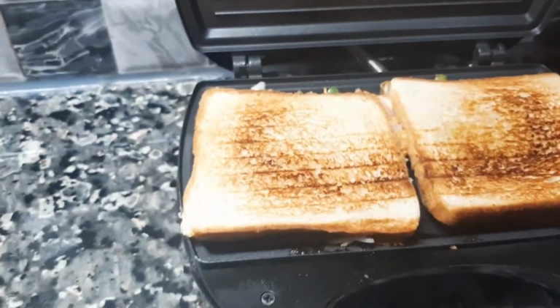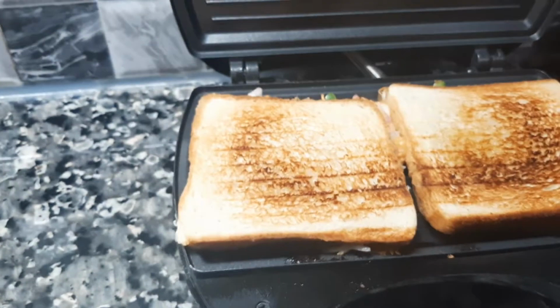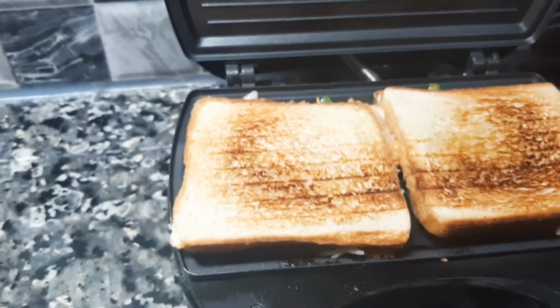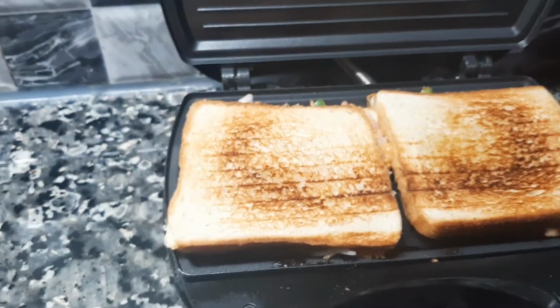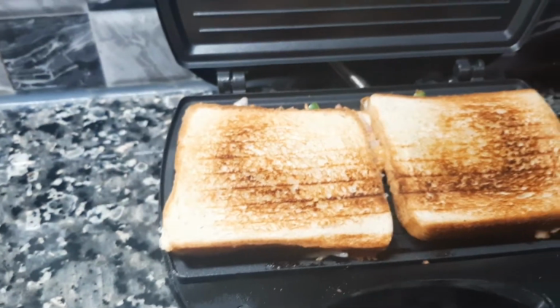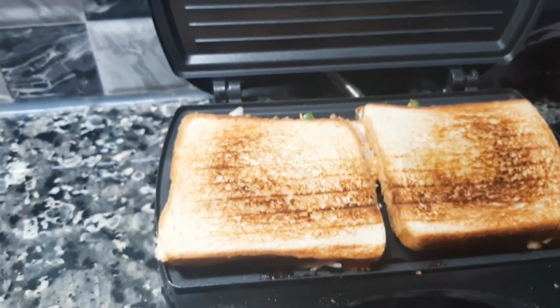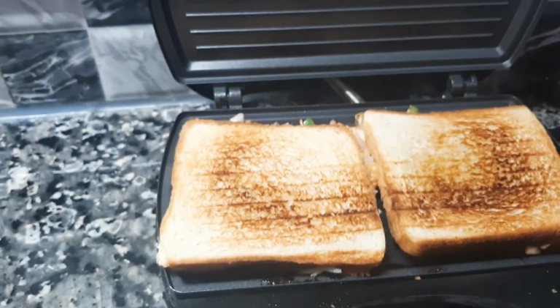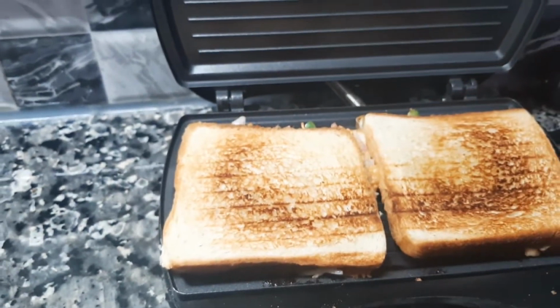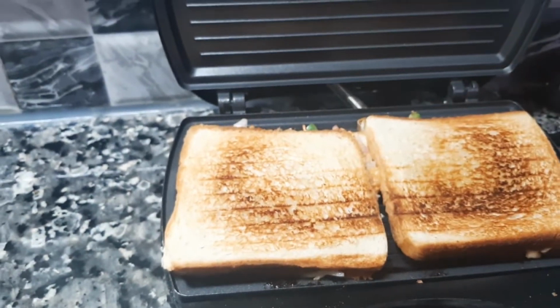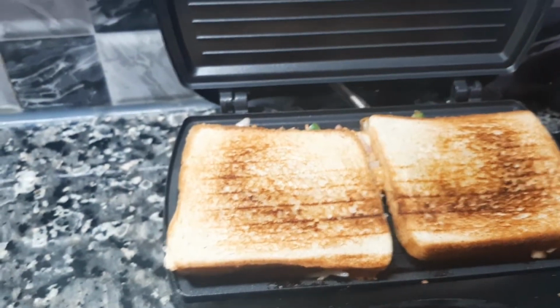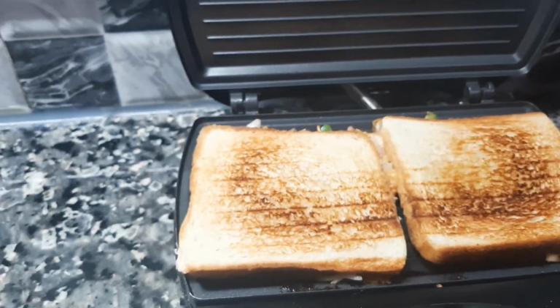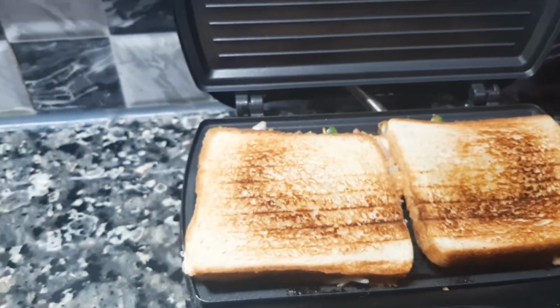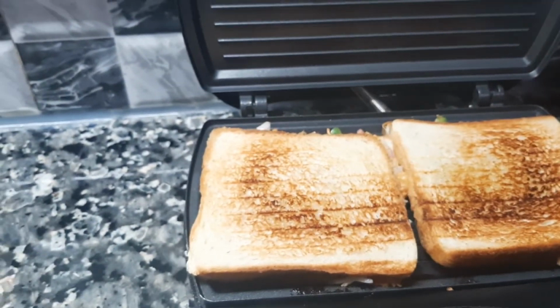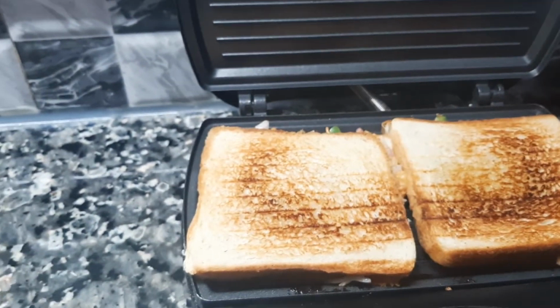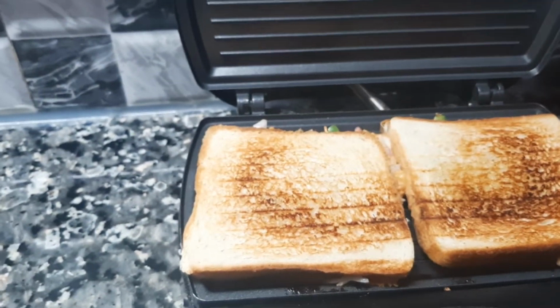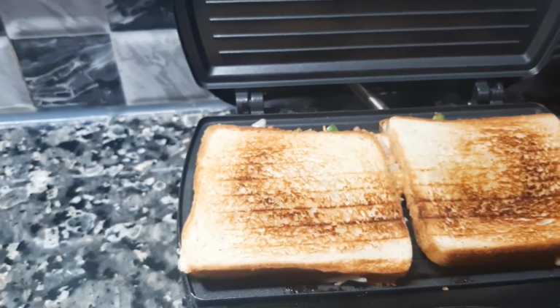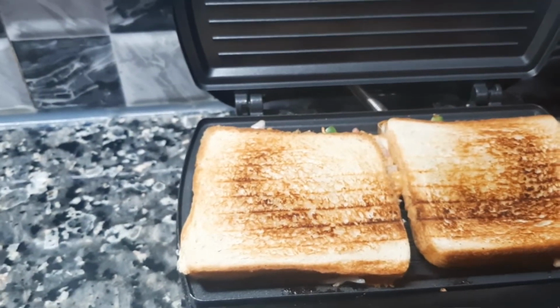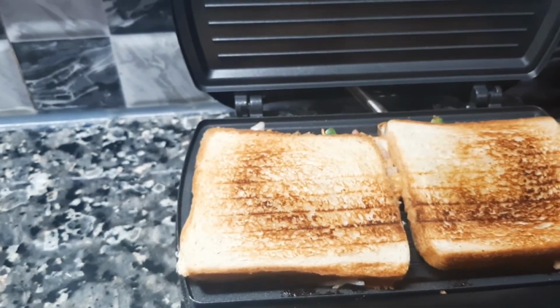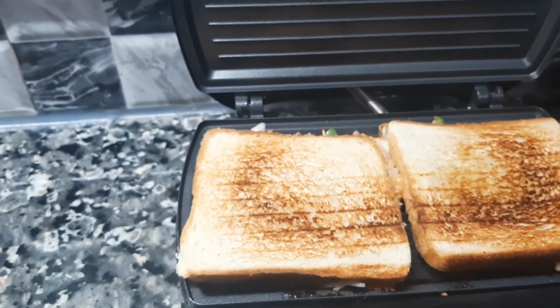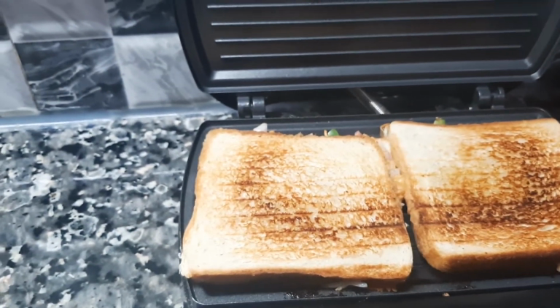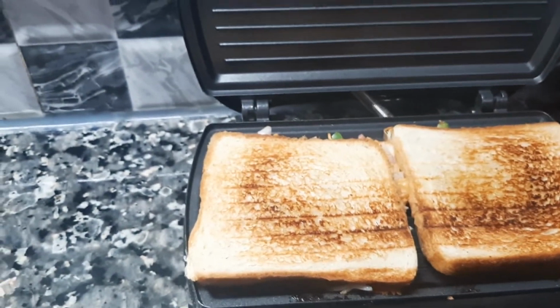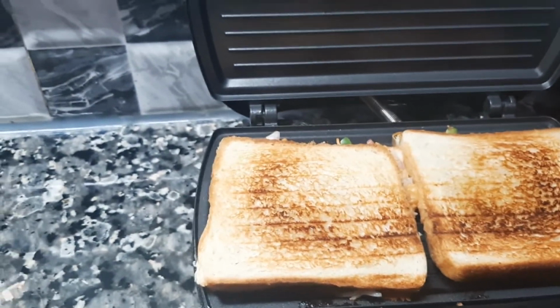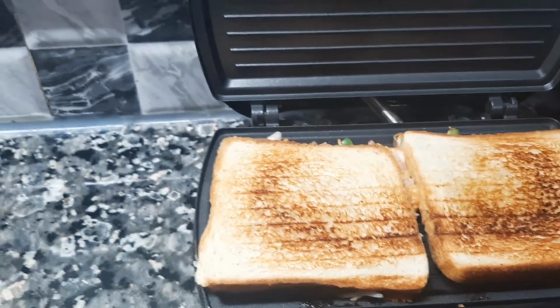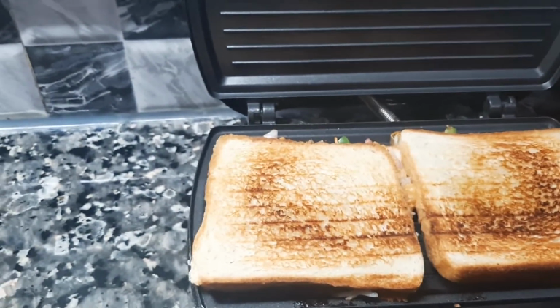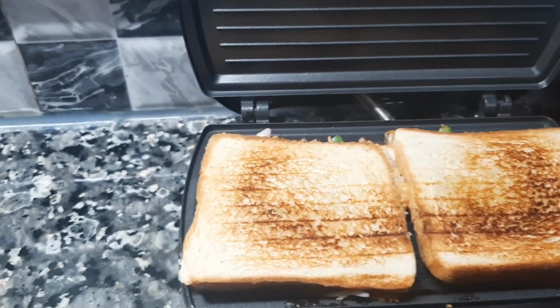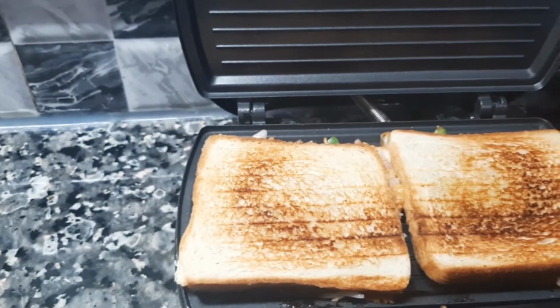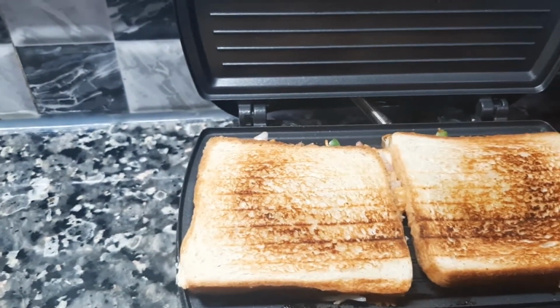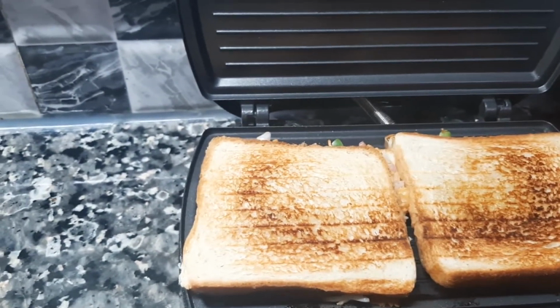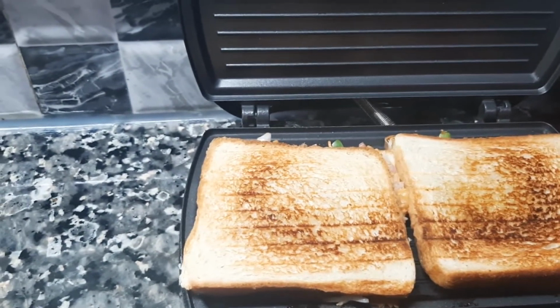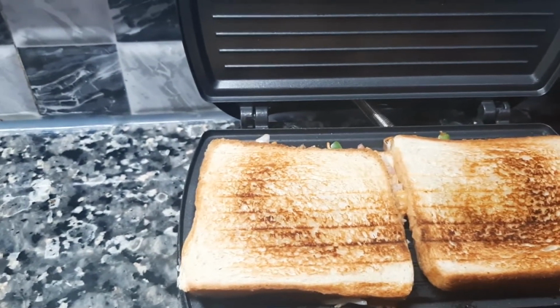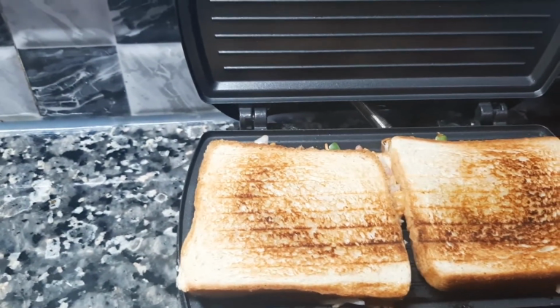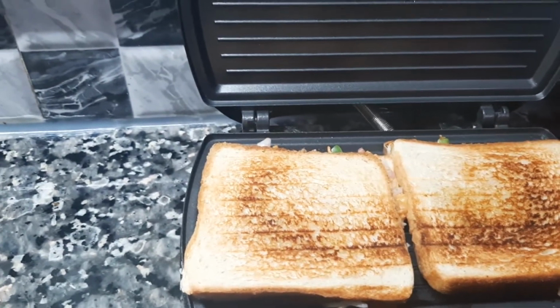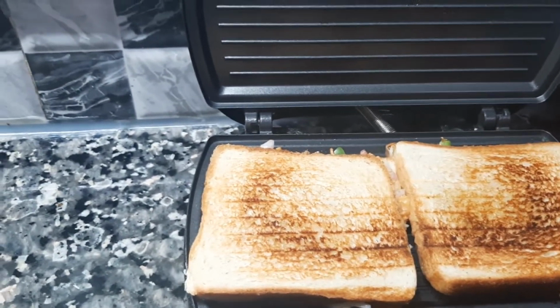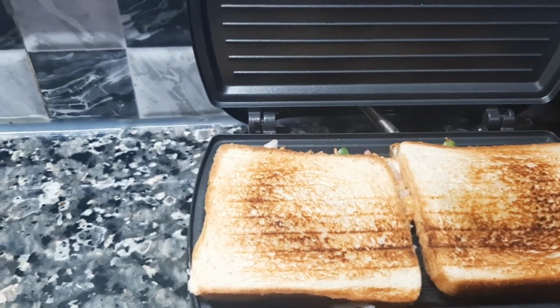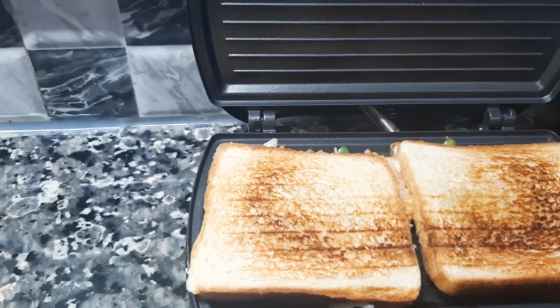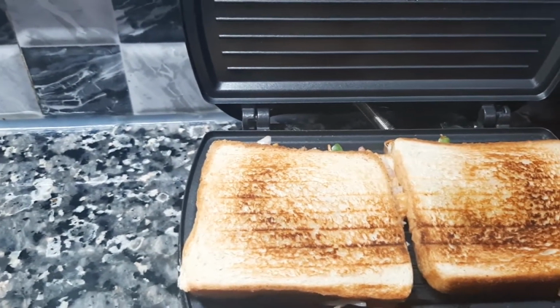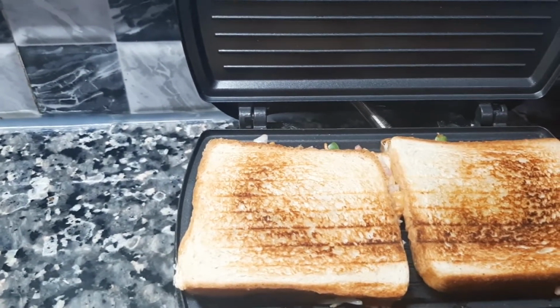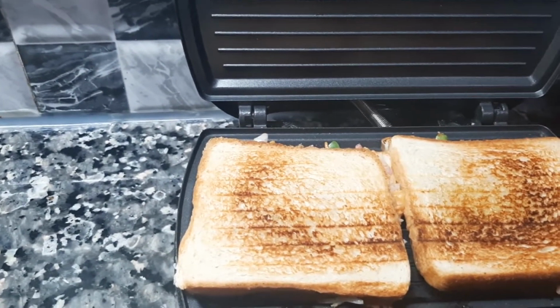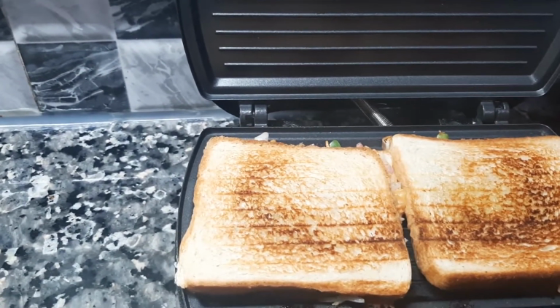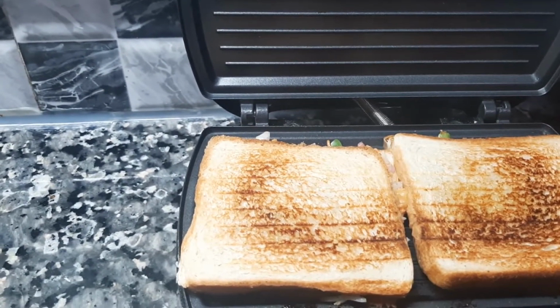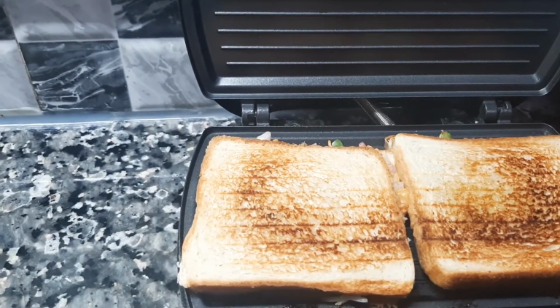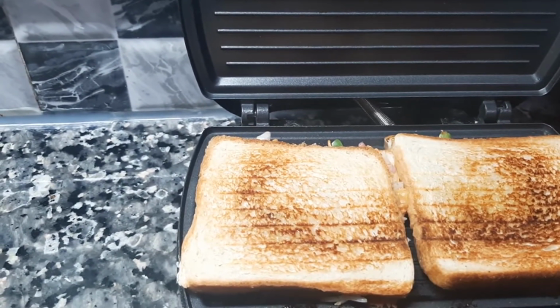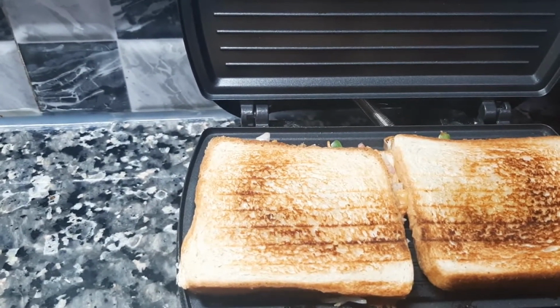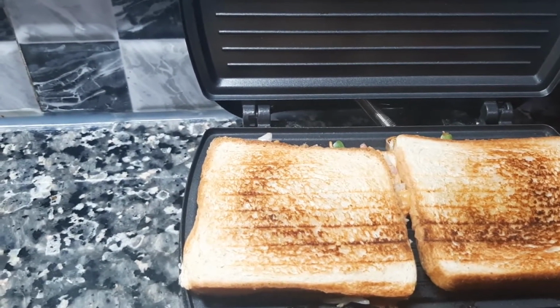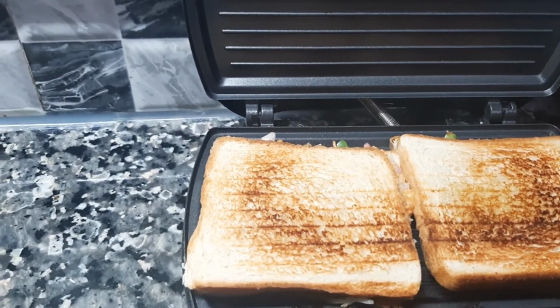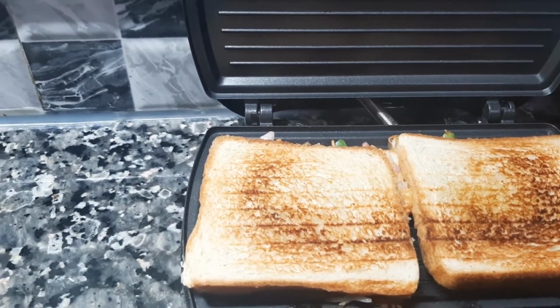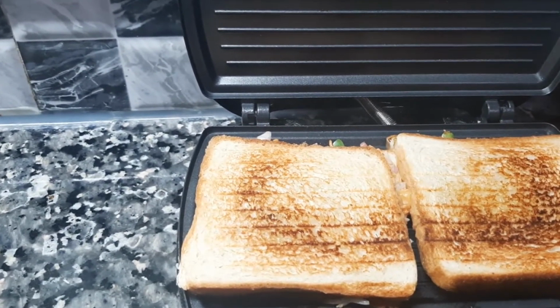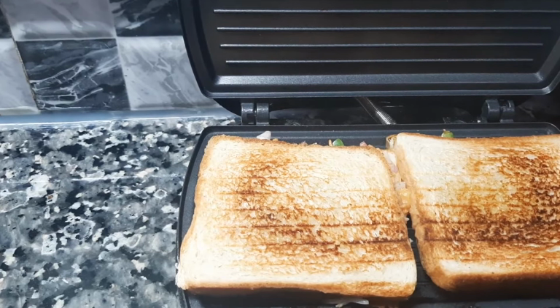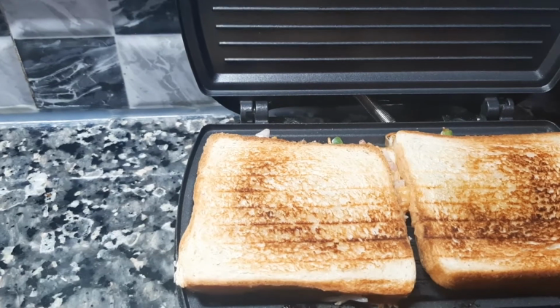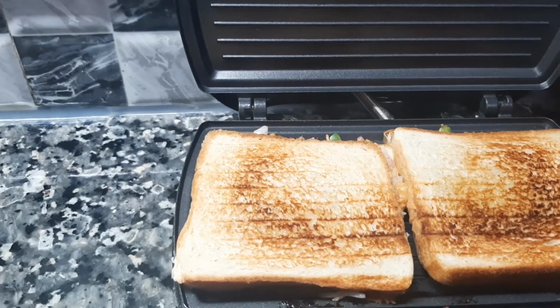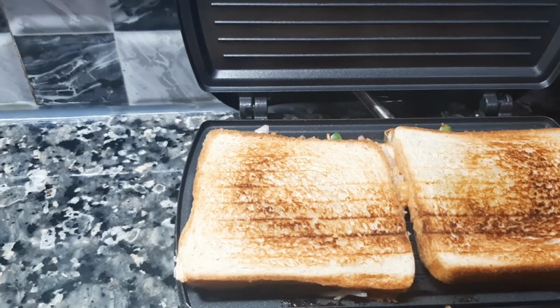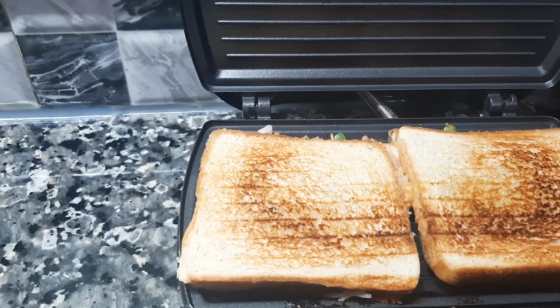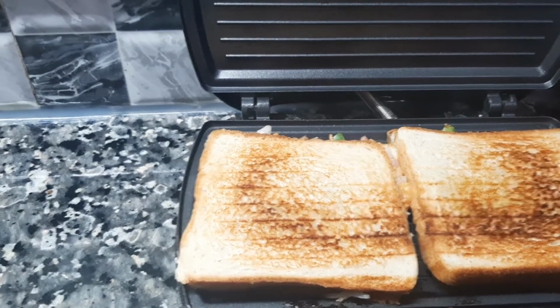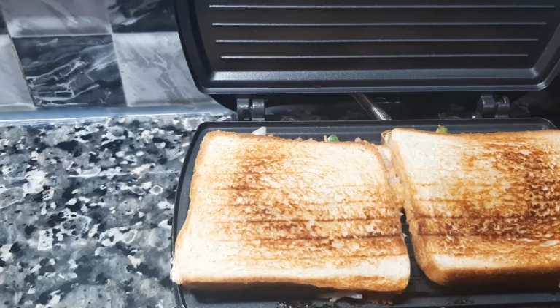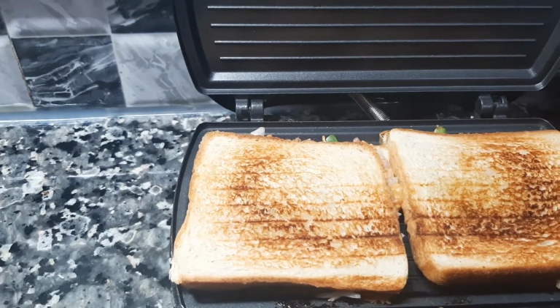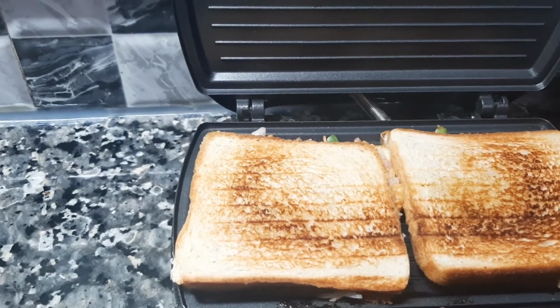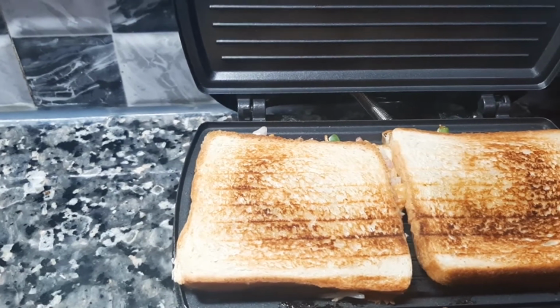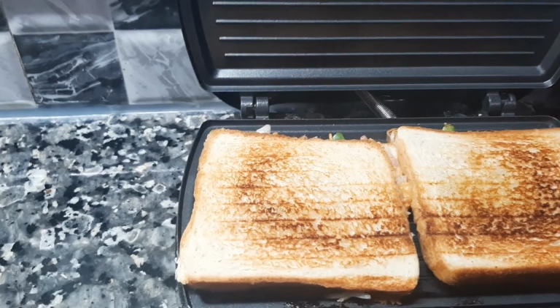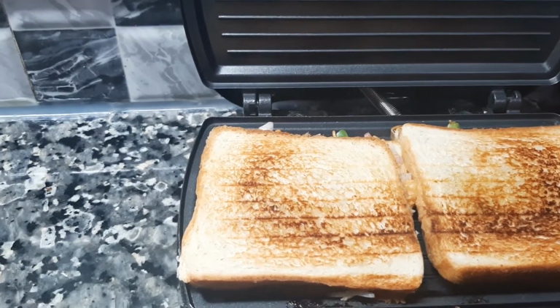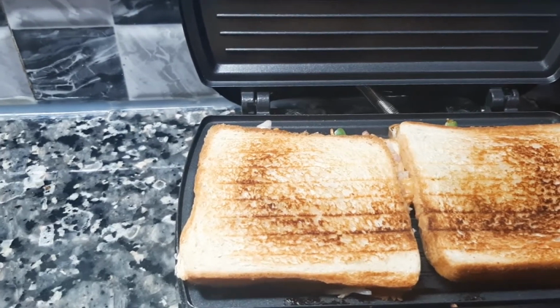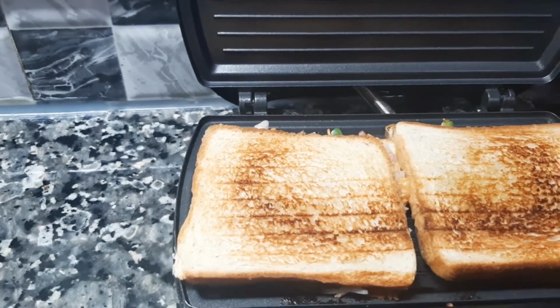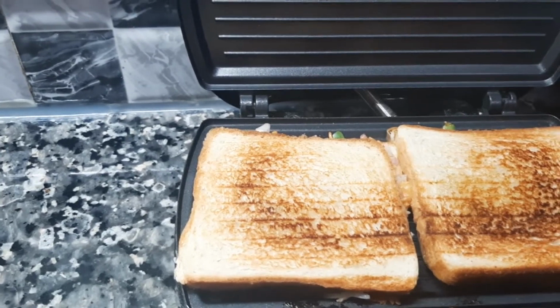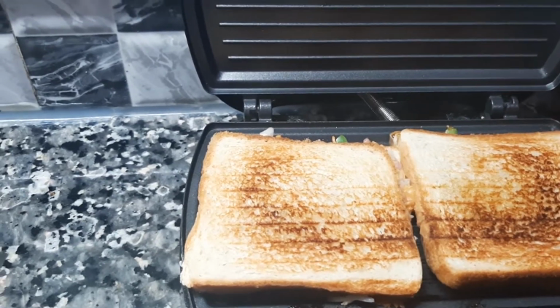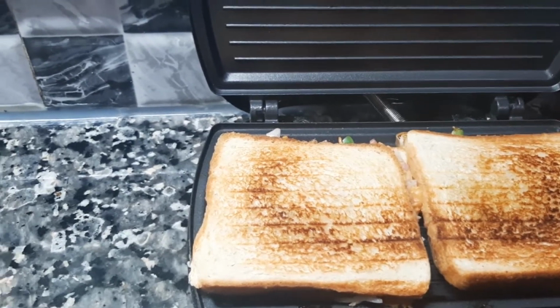The sandwich is ready. Now I'll add a little bit to the sandwich. We will taste it before we get it.